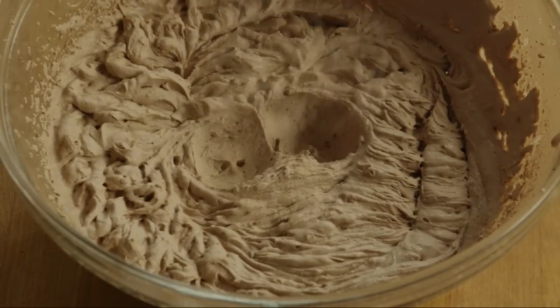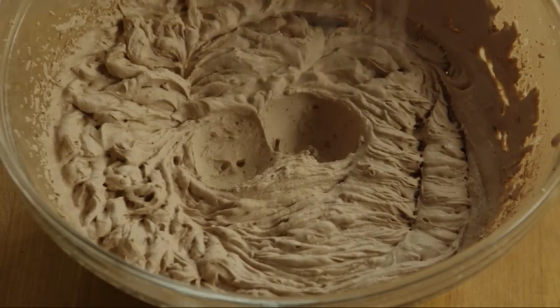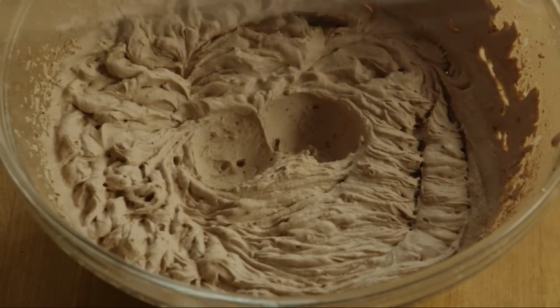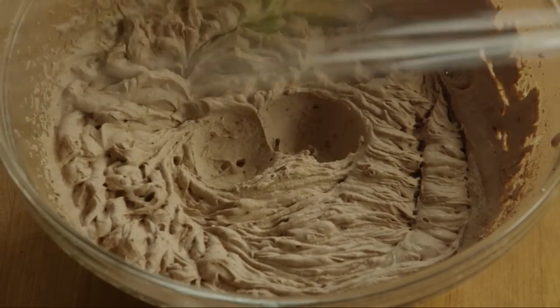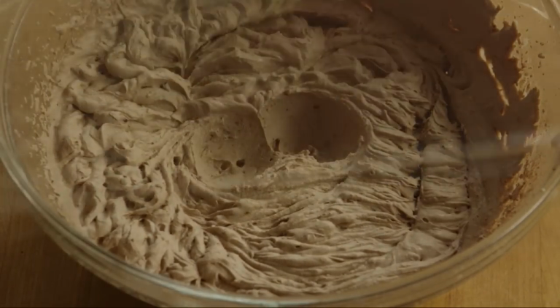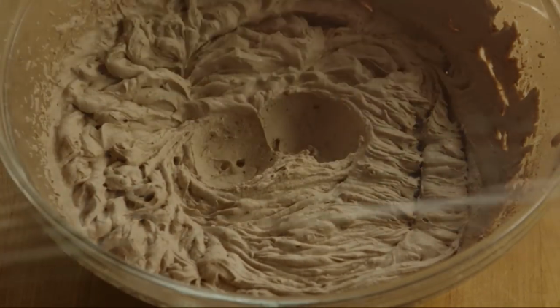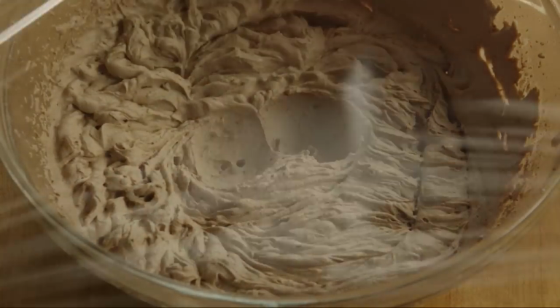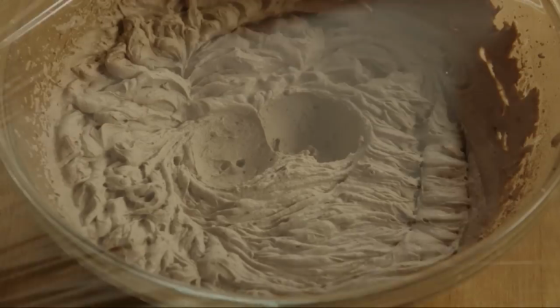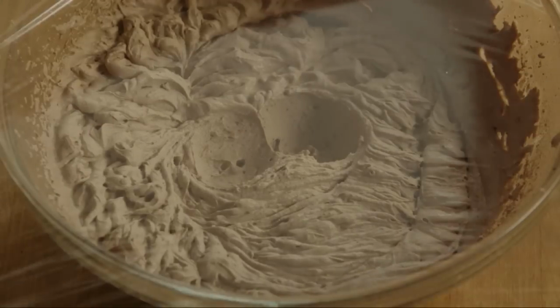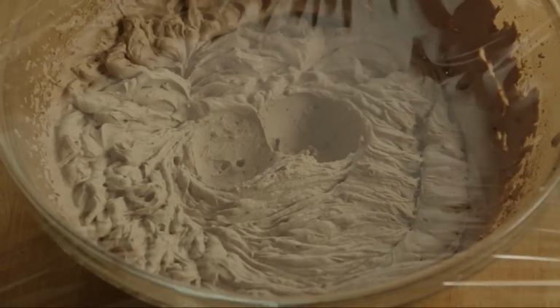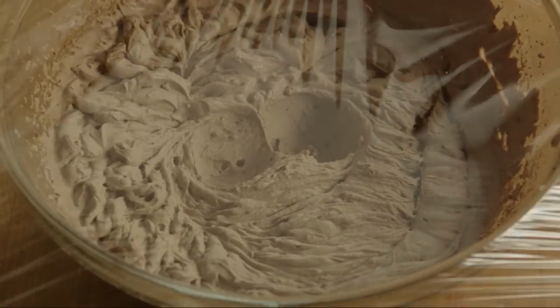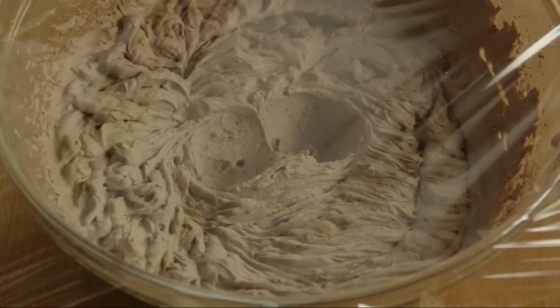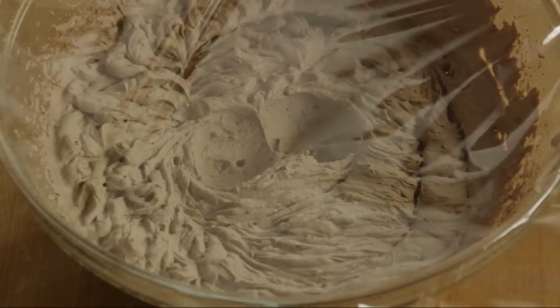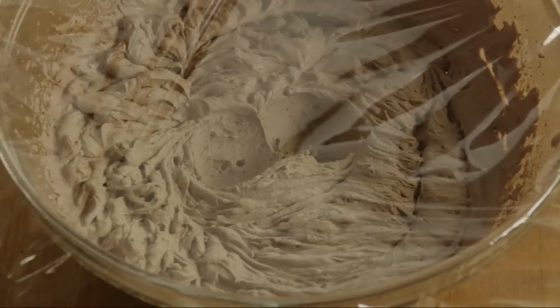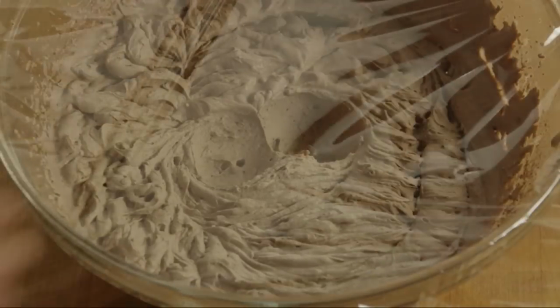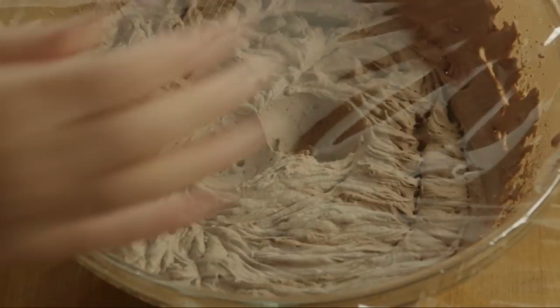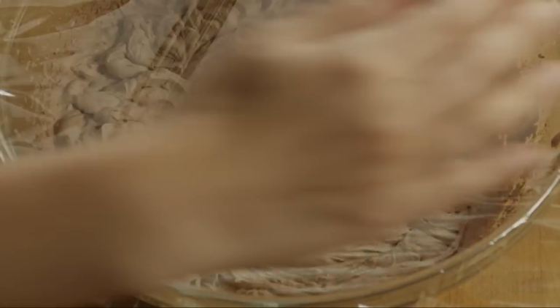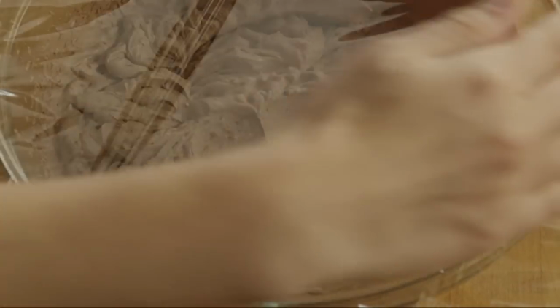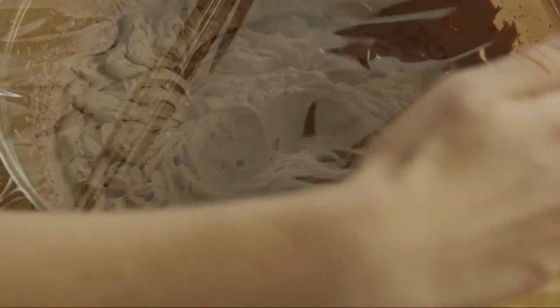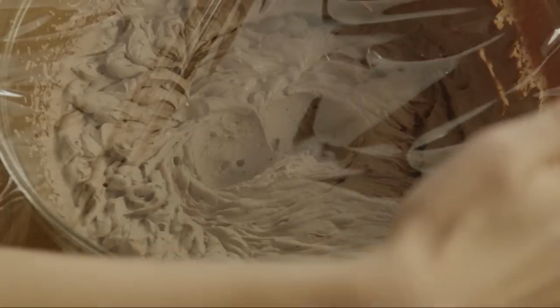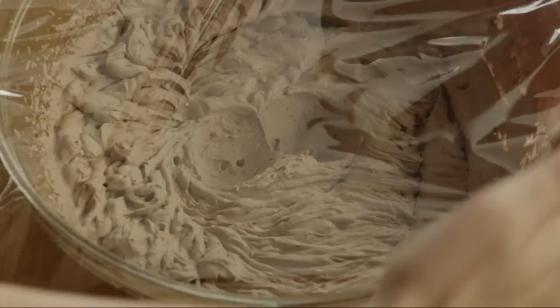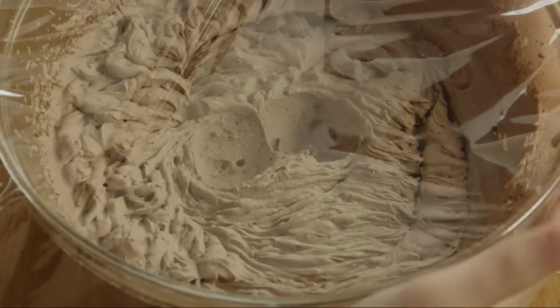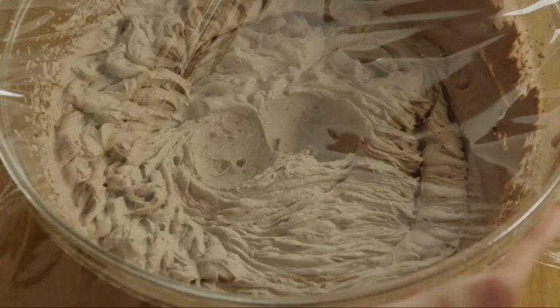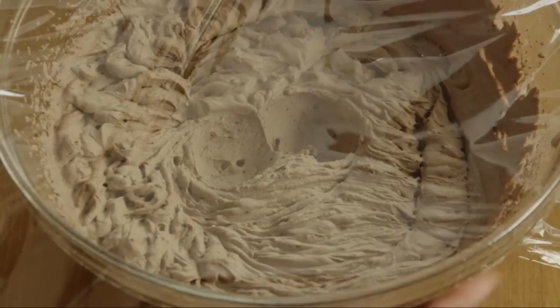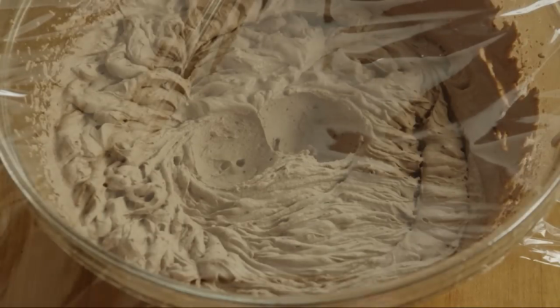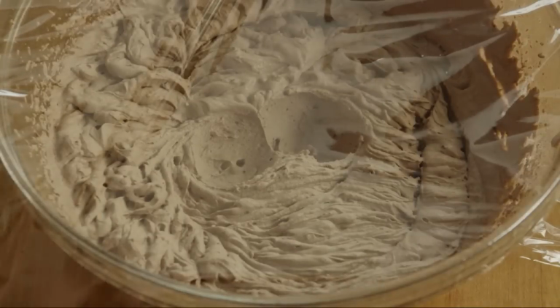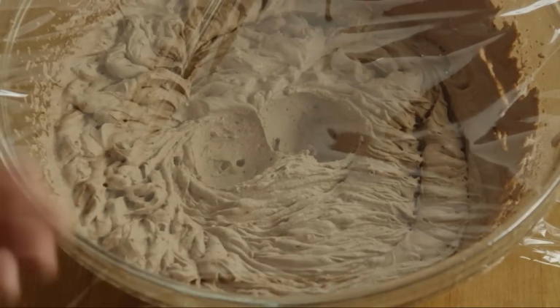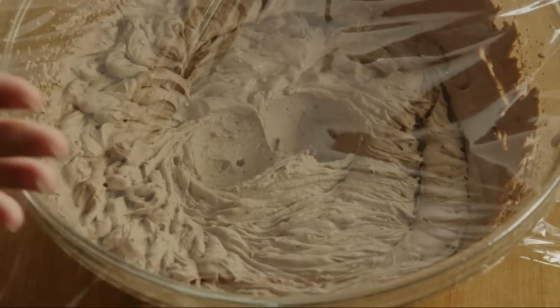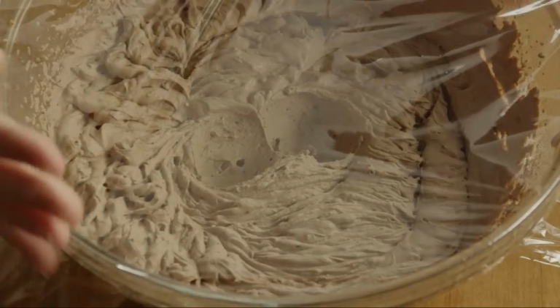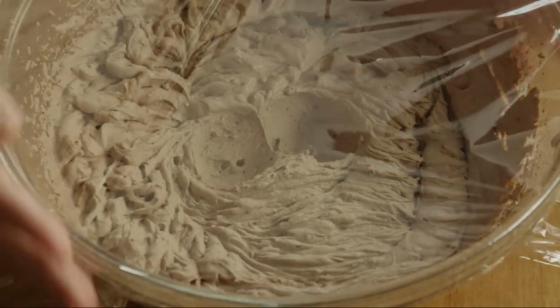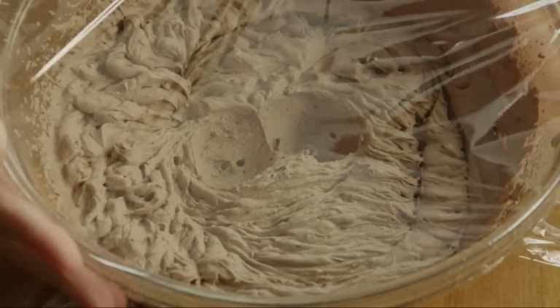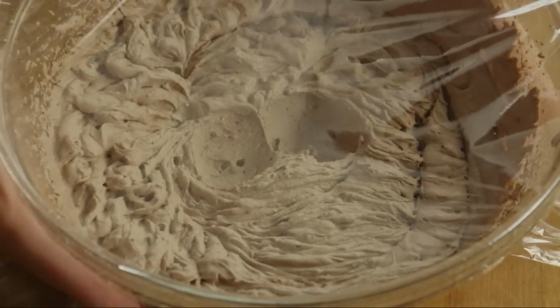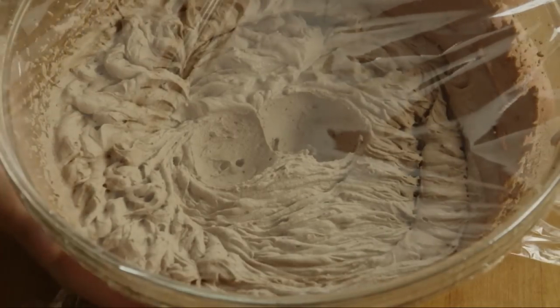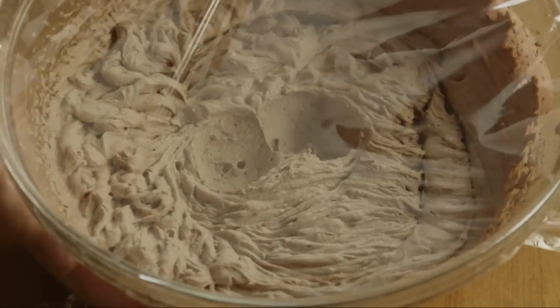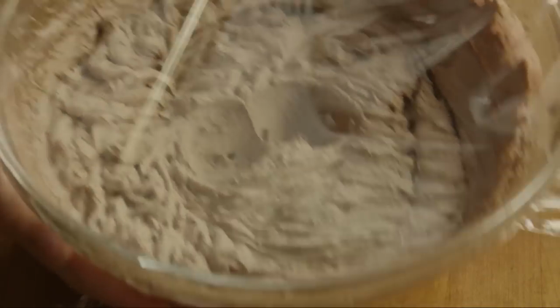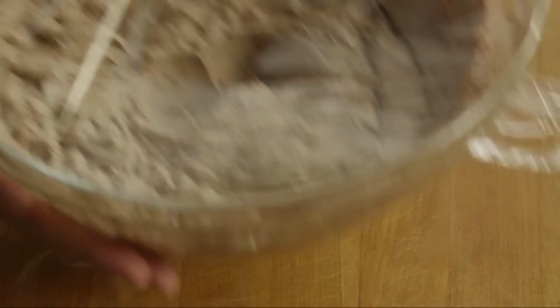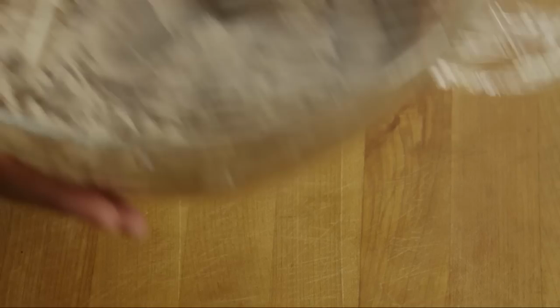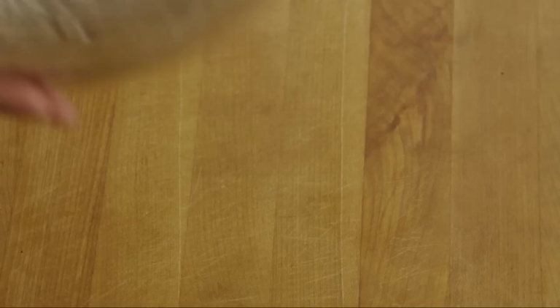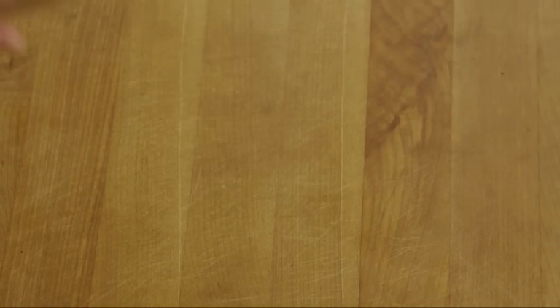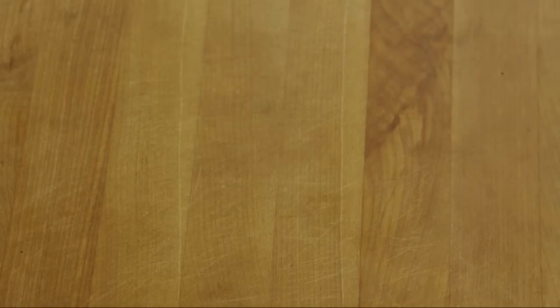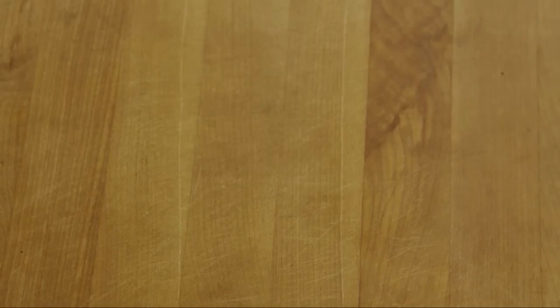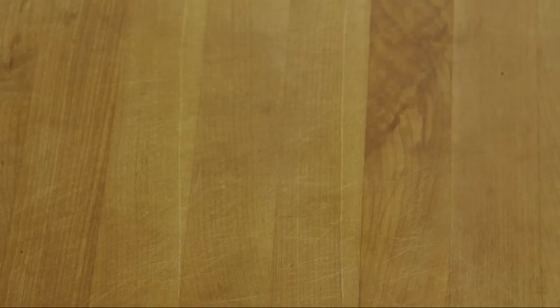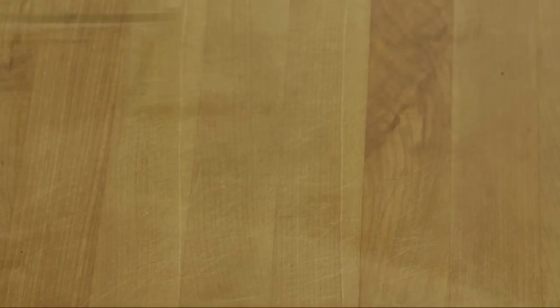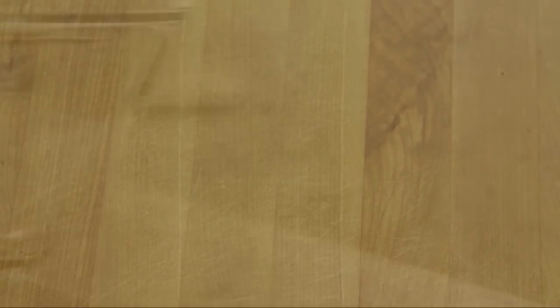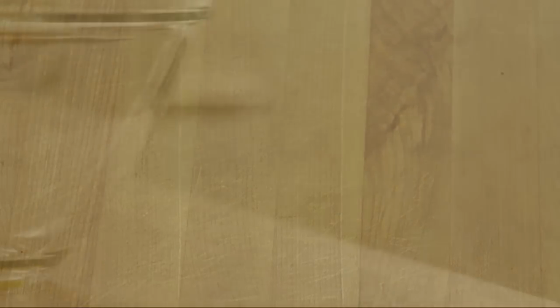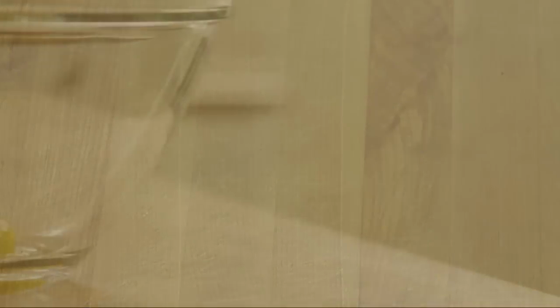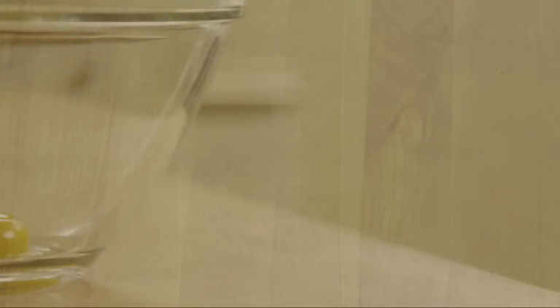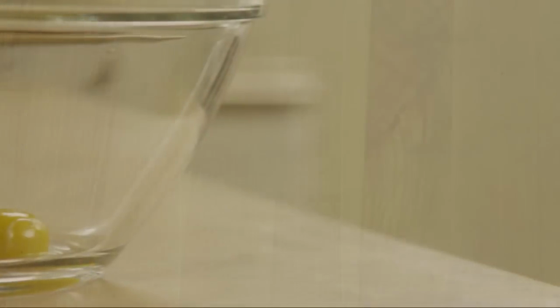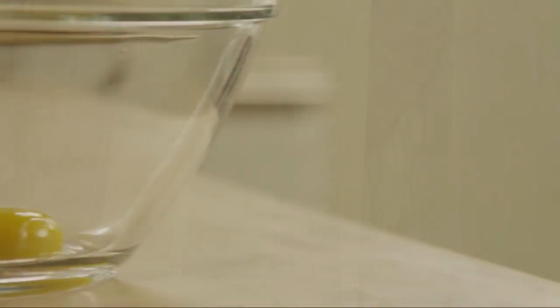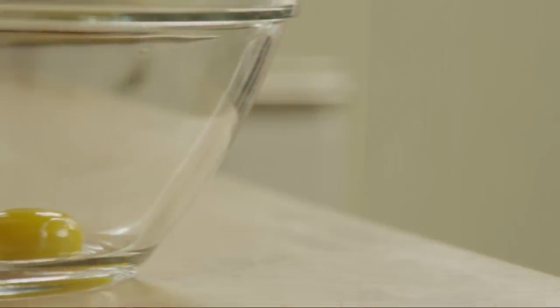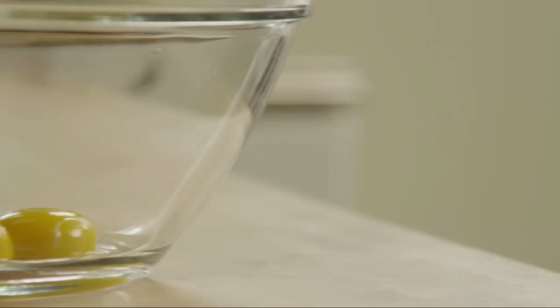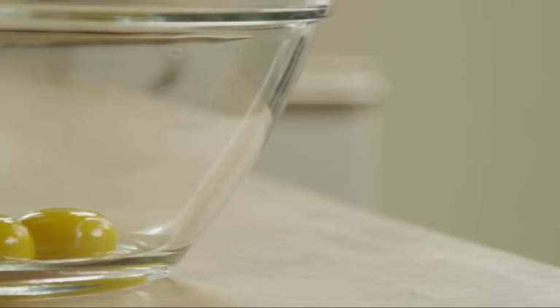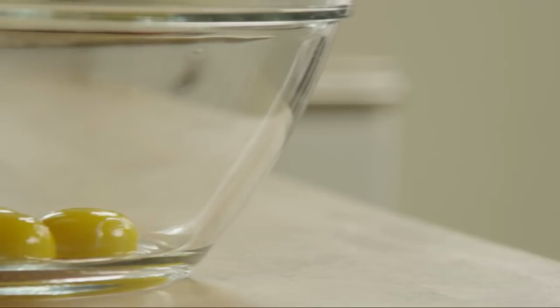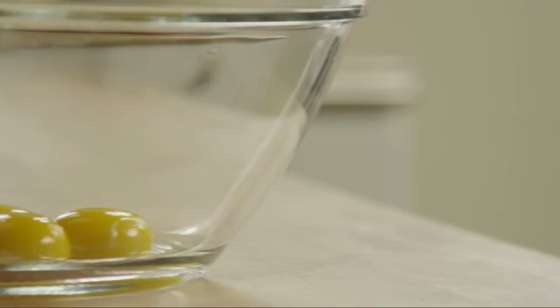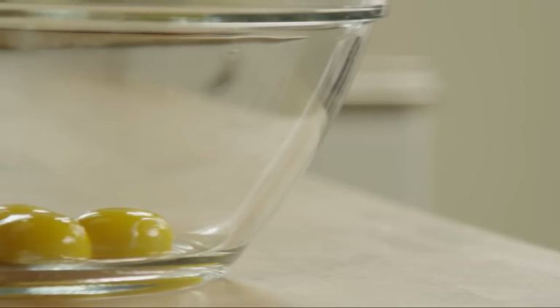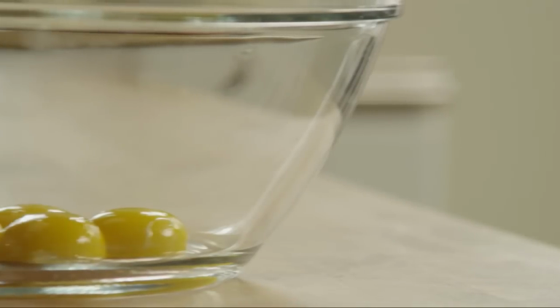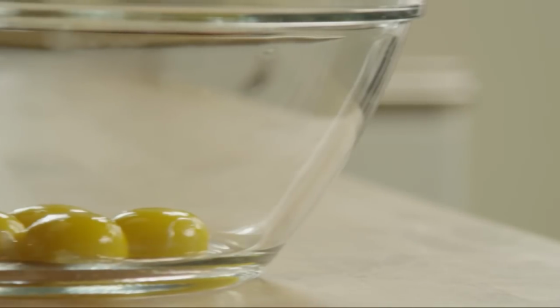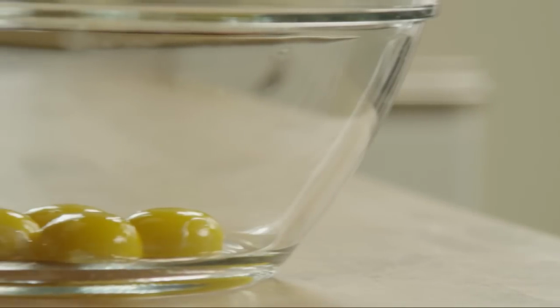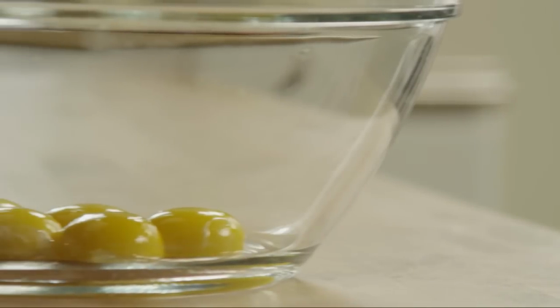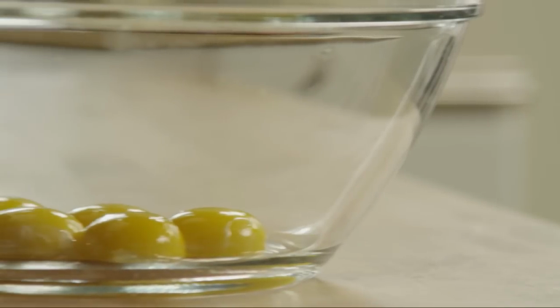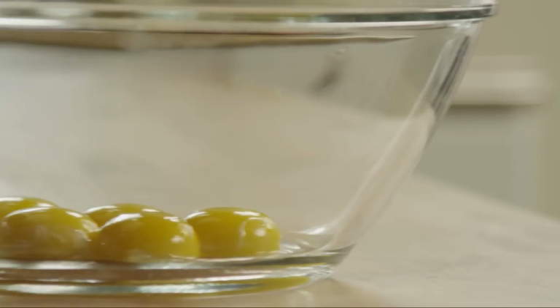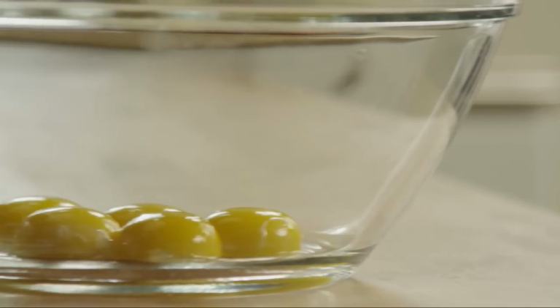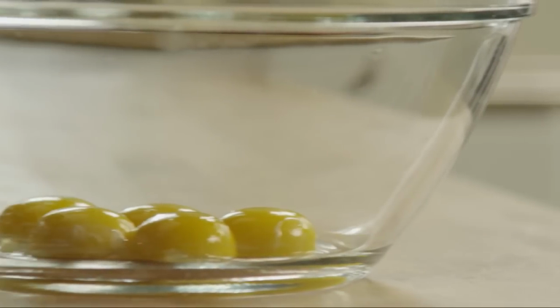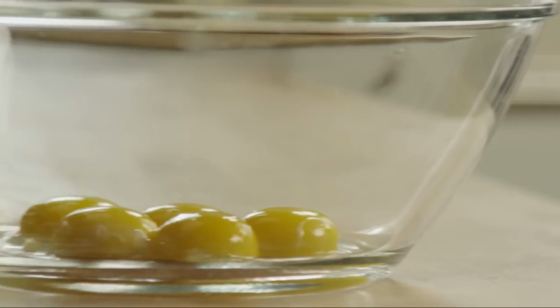Cover with plastic wrap and refrigerate the cream filling until you are ready to fill the cake. Next, prepare the cake batter.